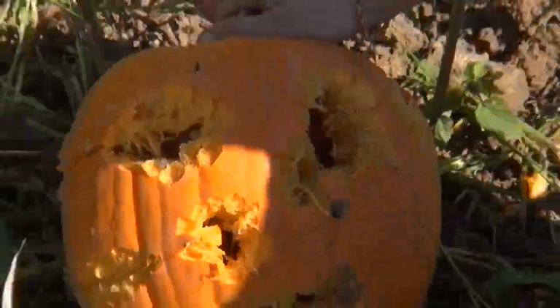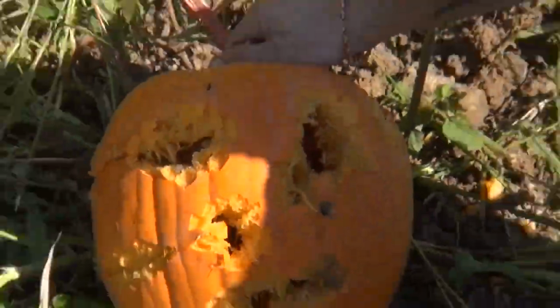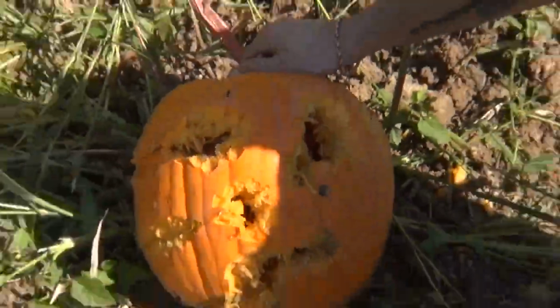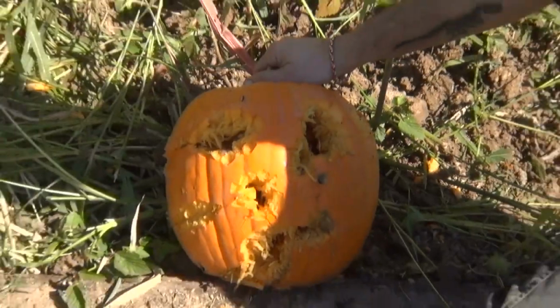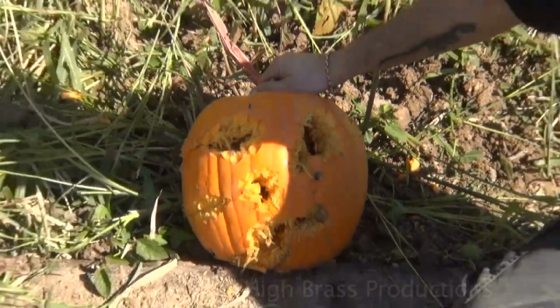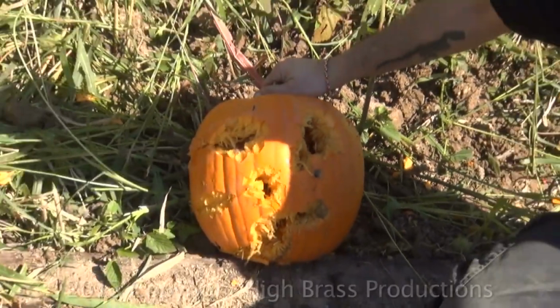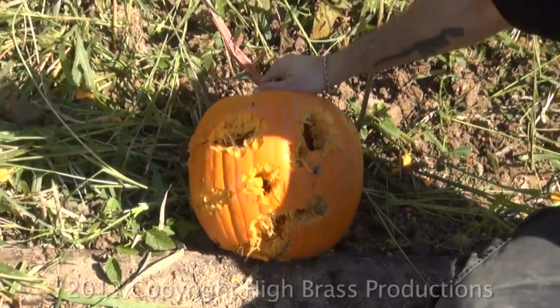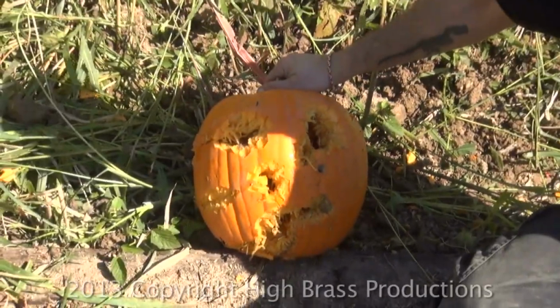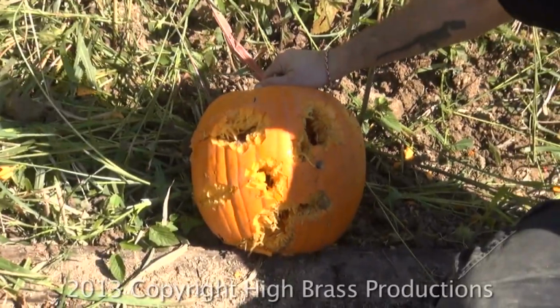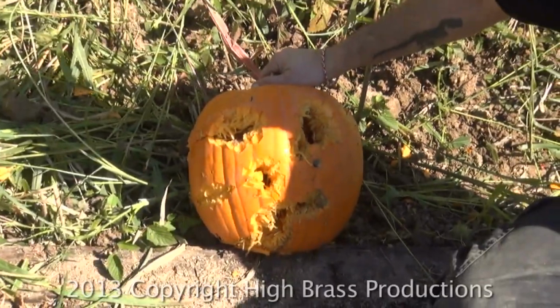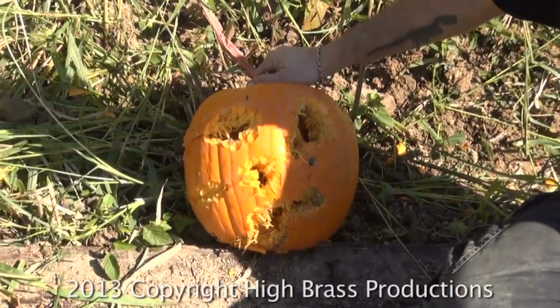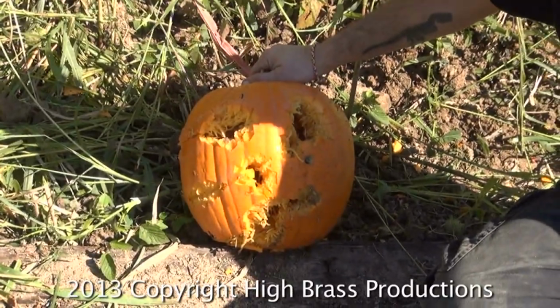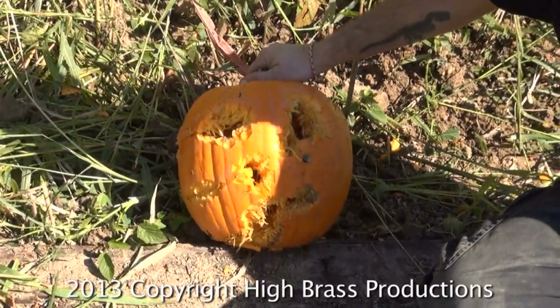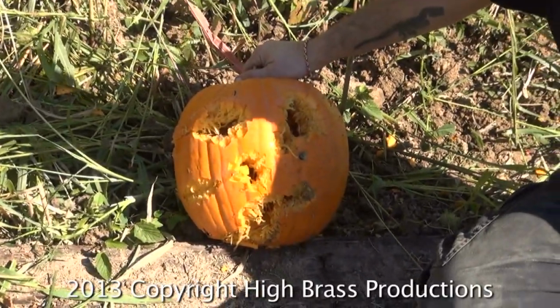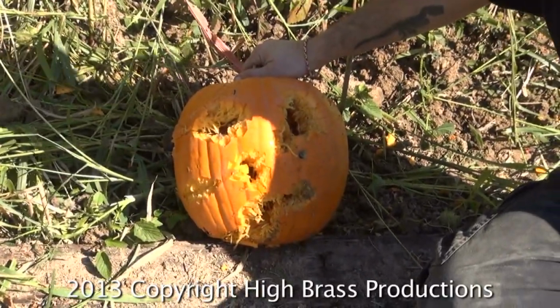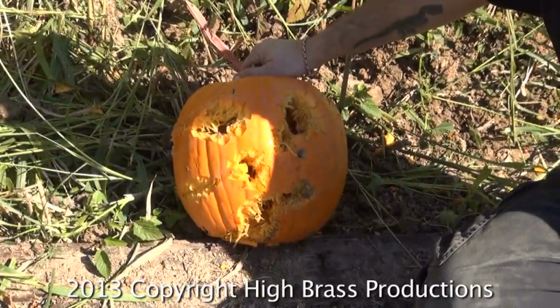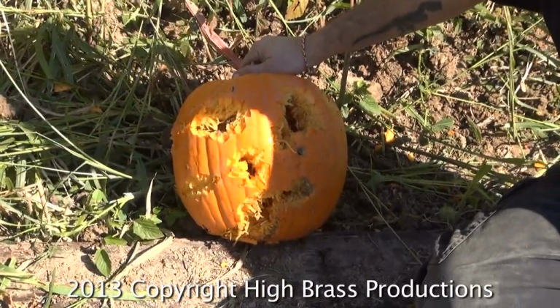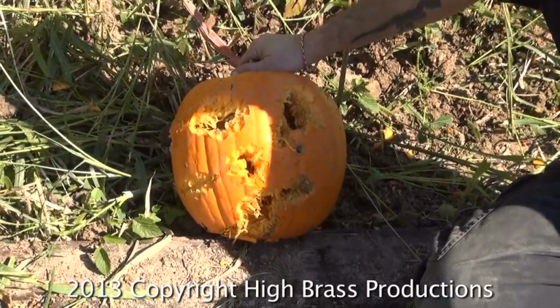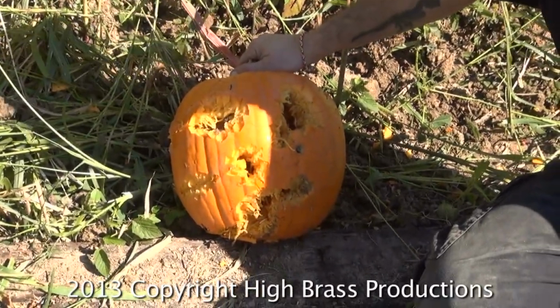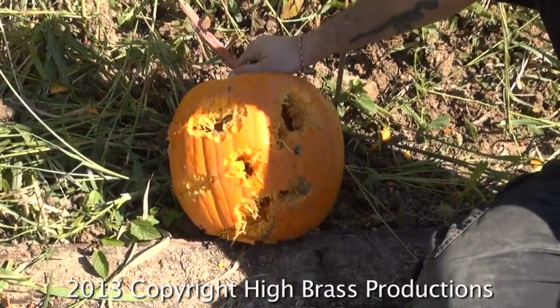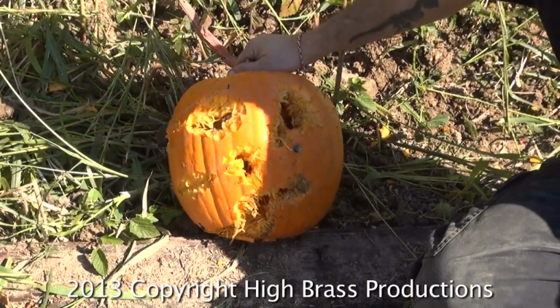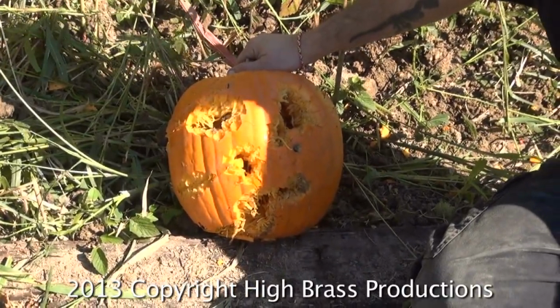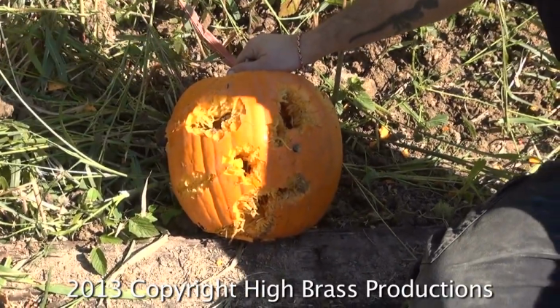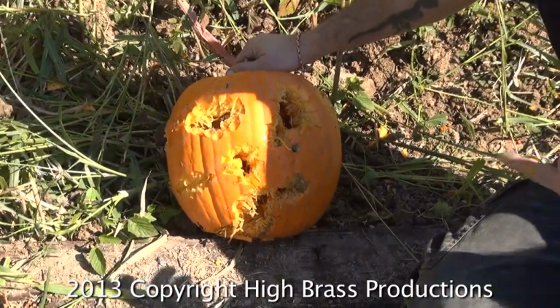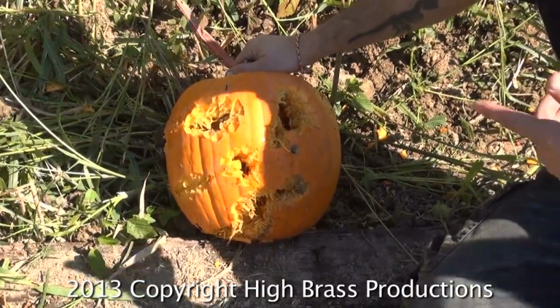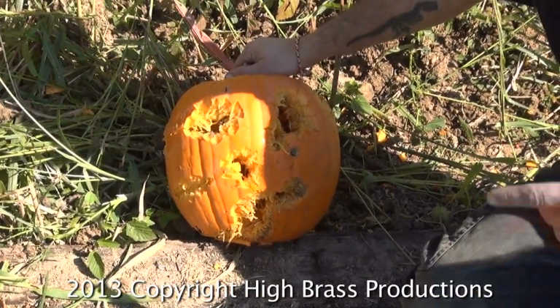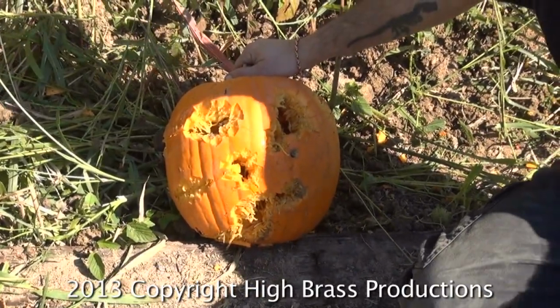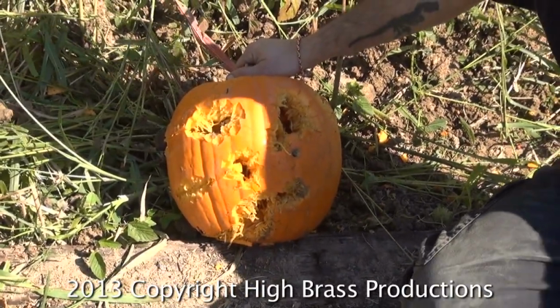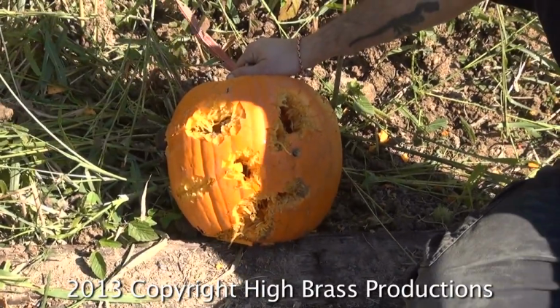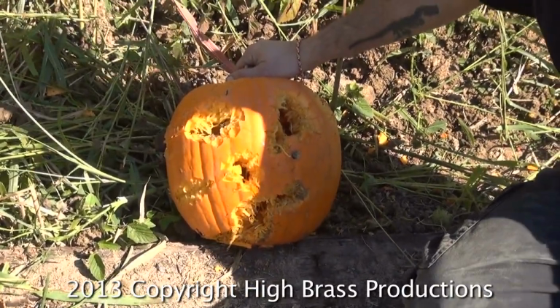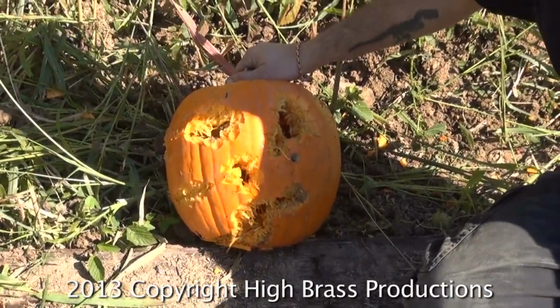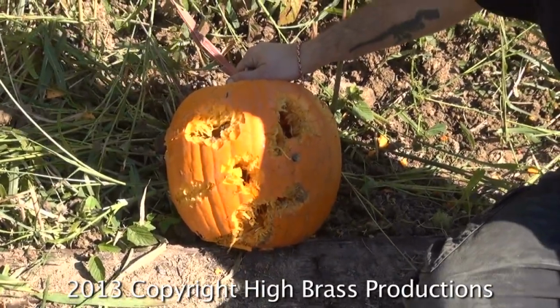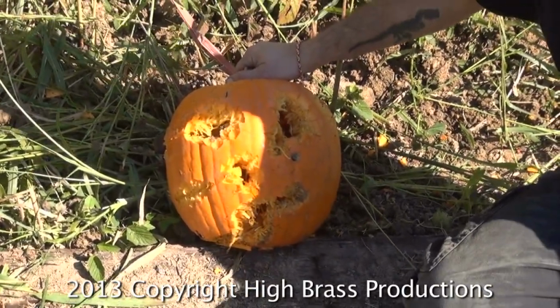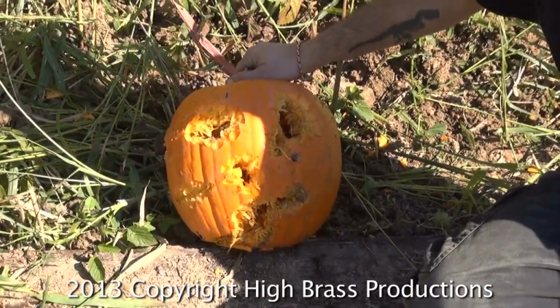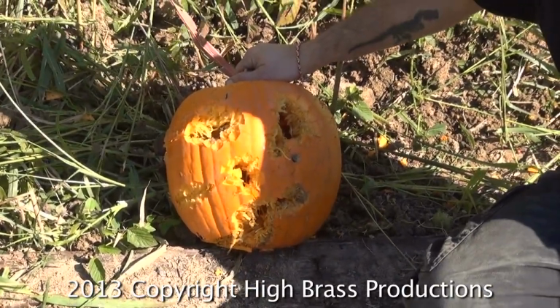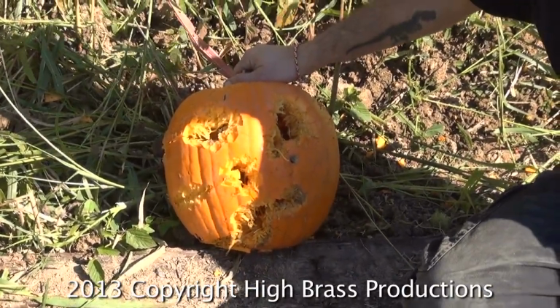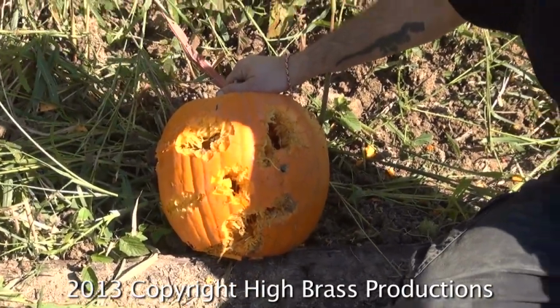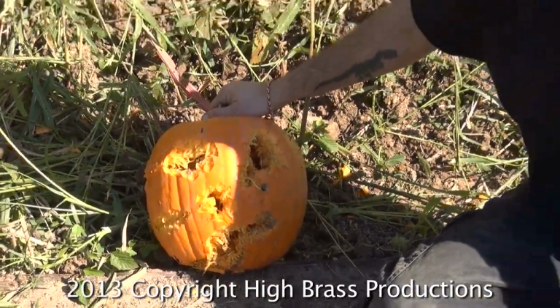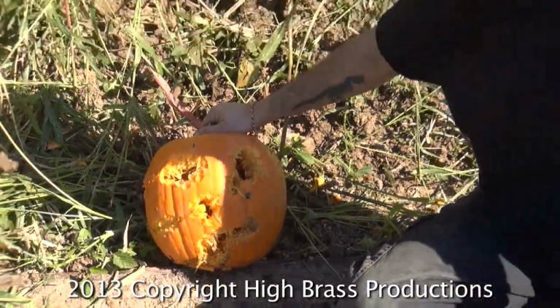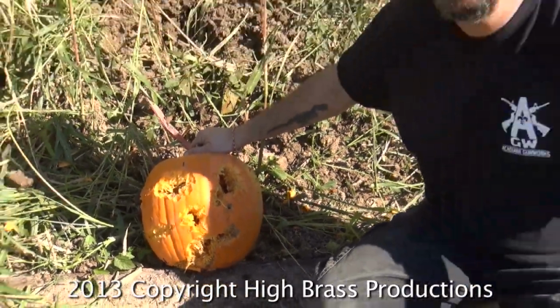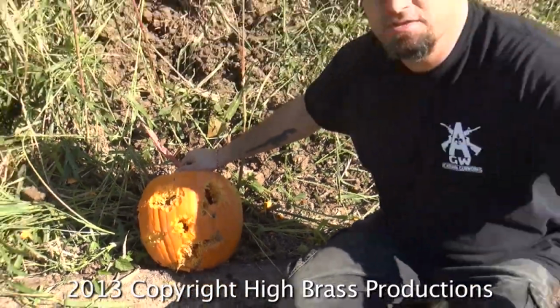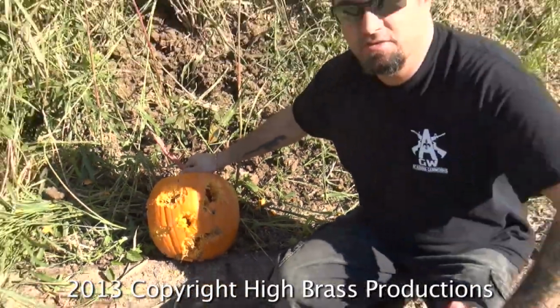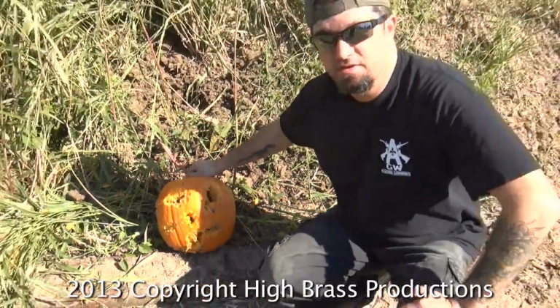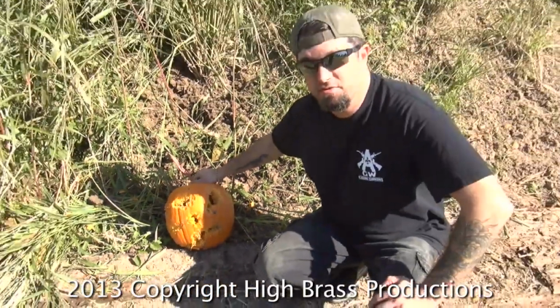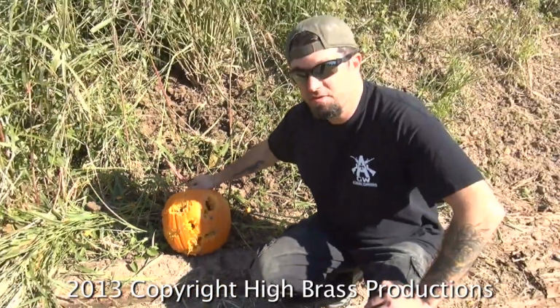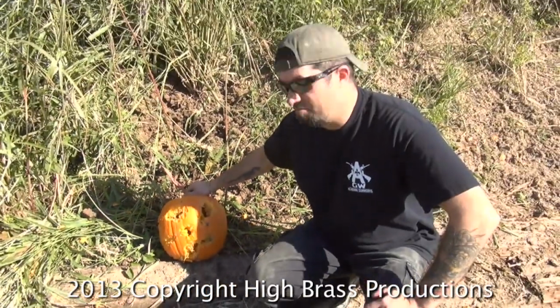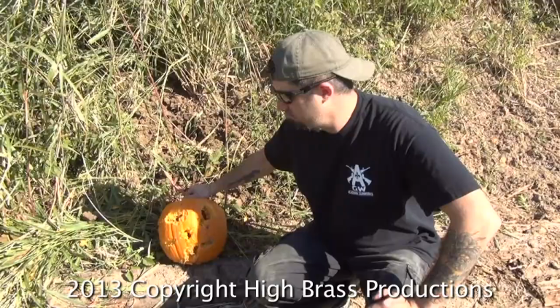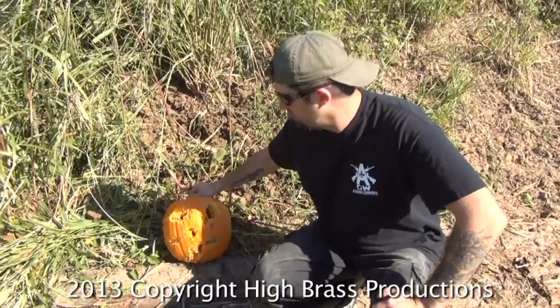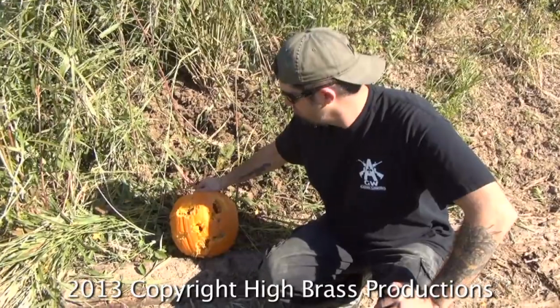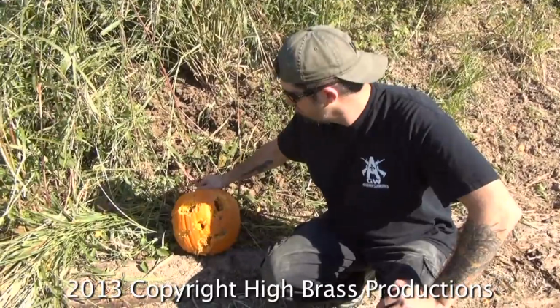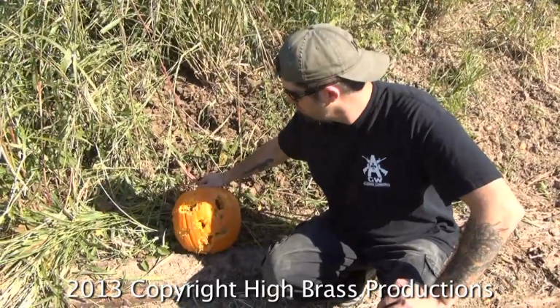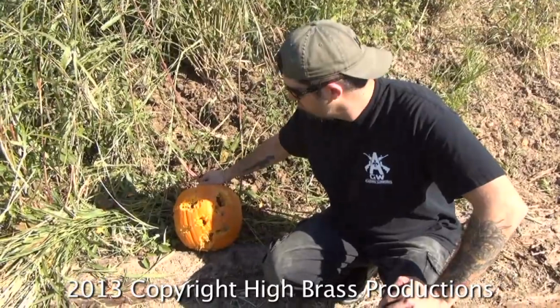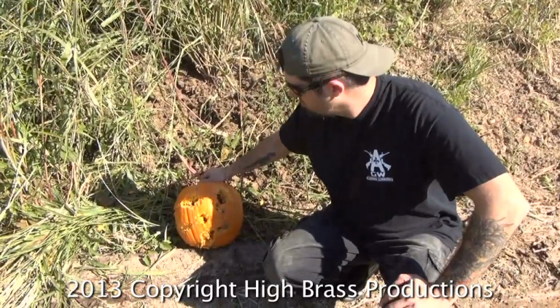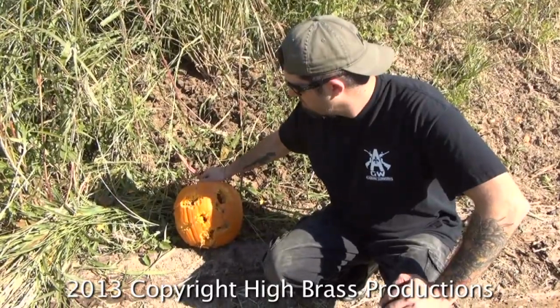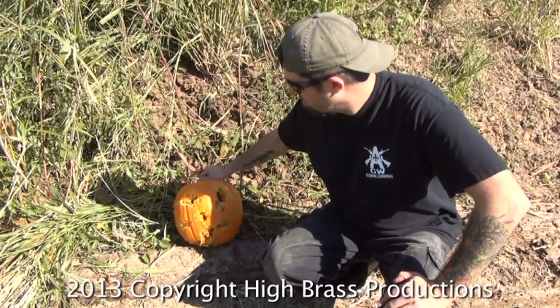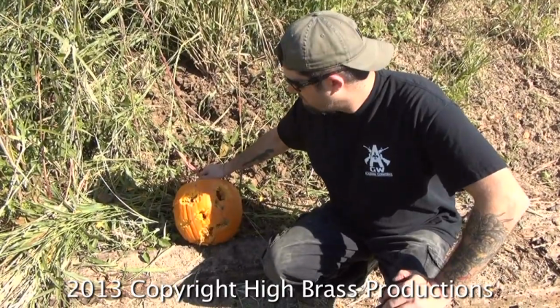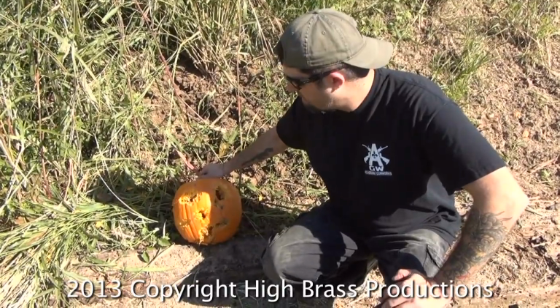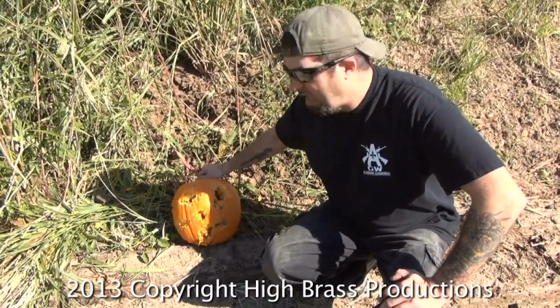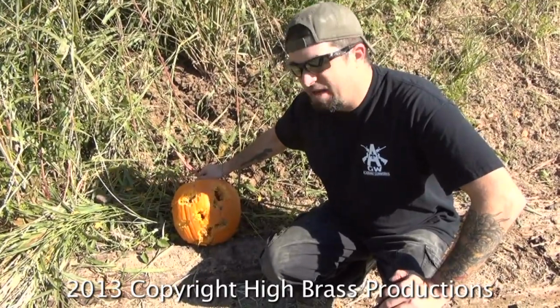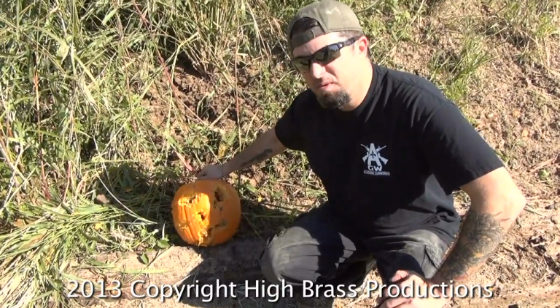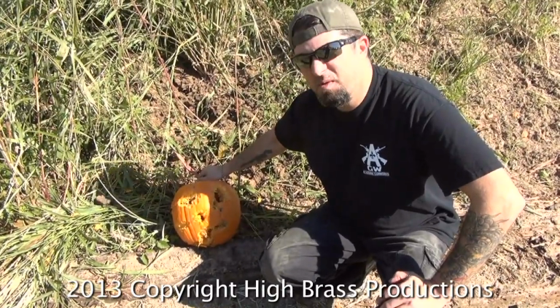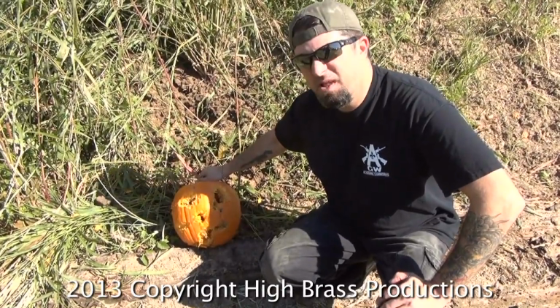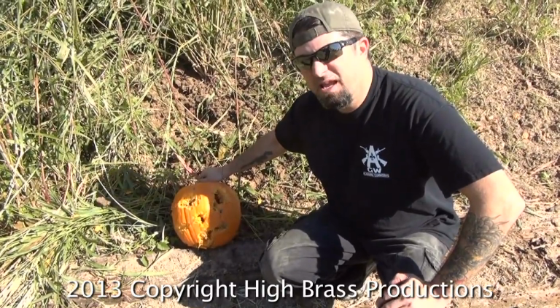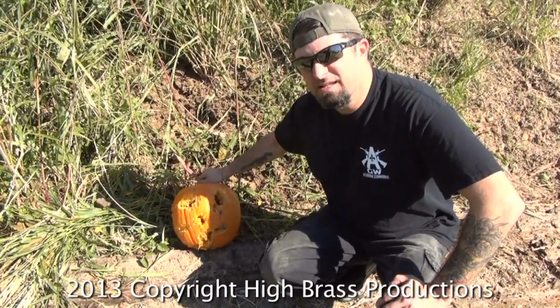So next year, I'm not going to bother with doing it the old fashioned way. I'm just going to come carve the damn thing with my MG34. Kind of cool, ain't it?